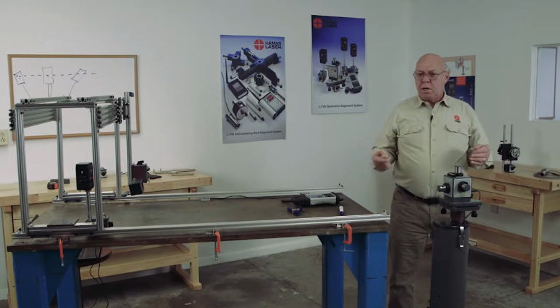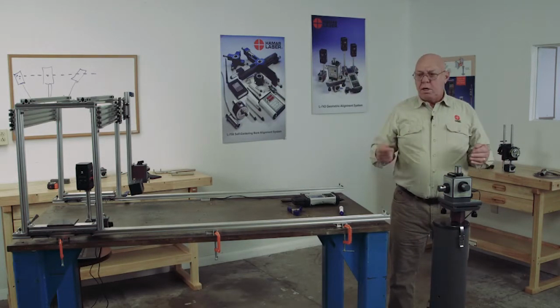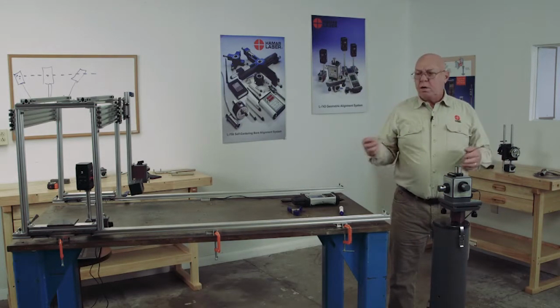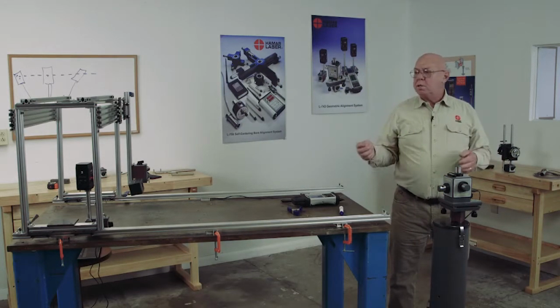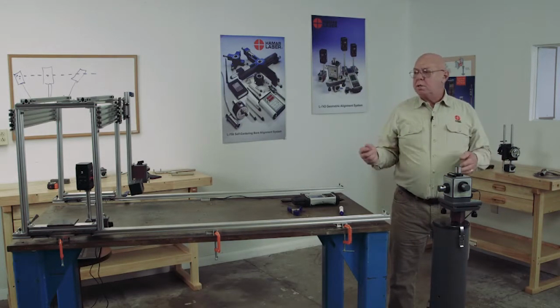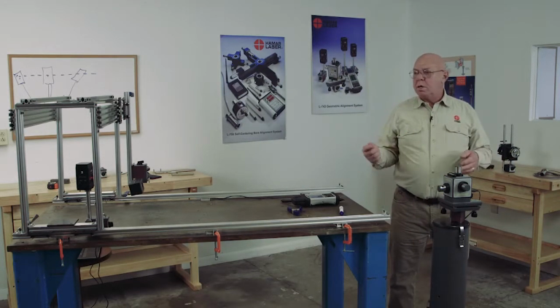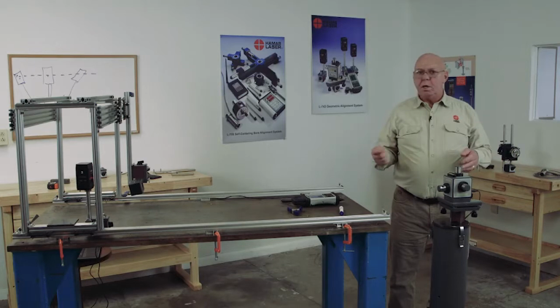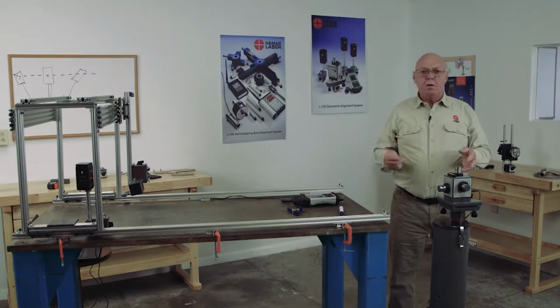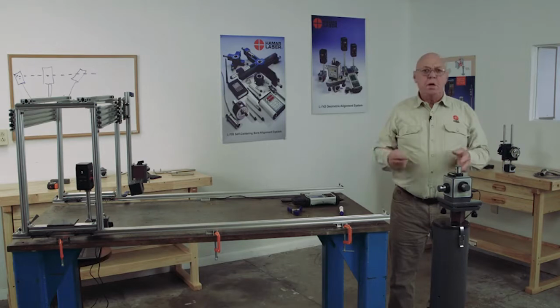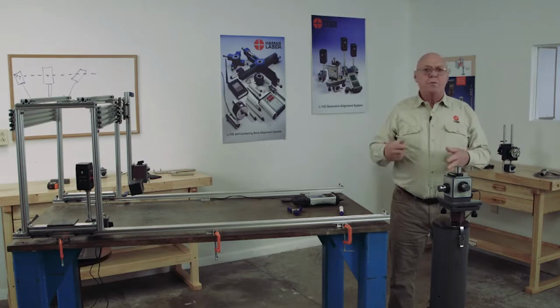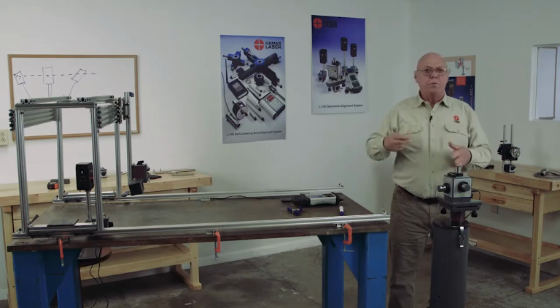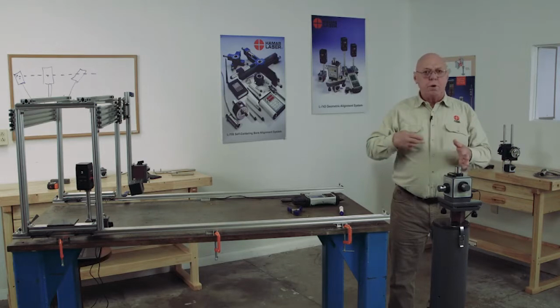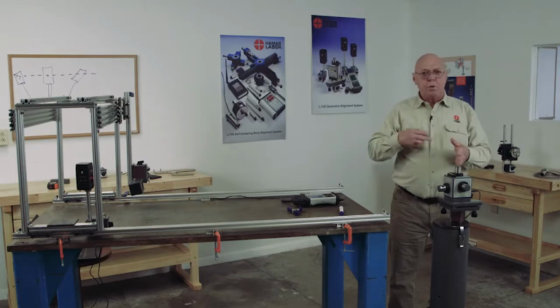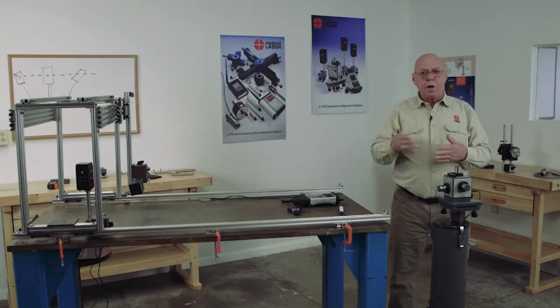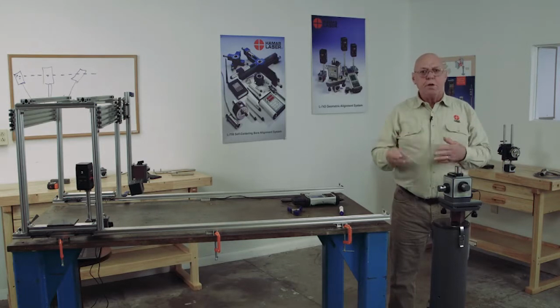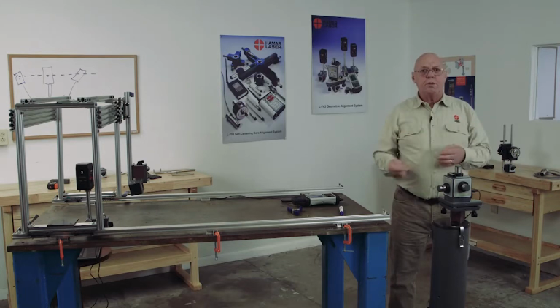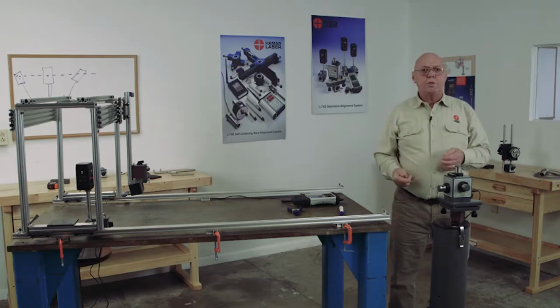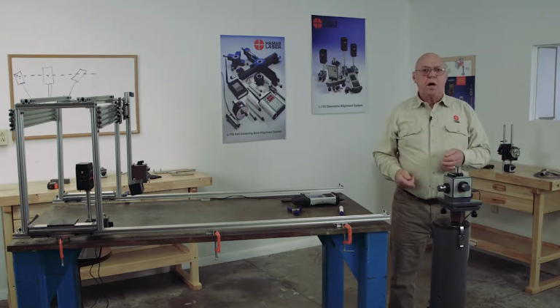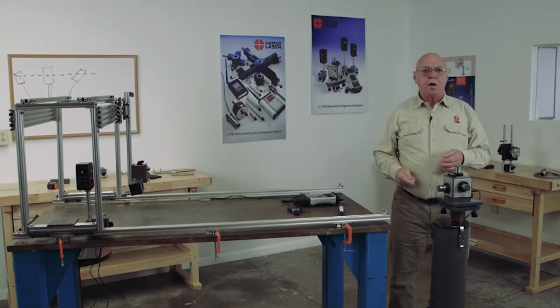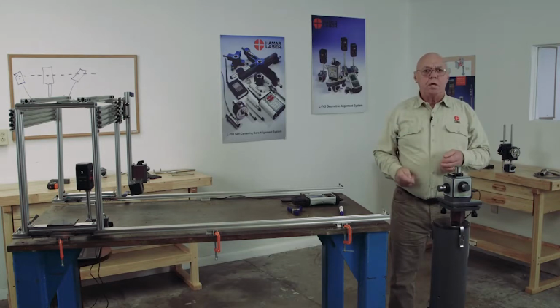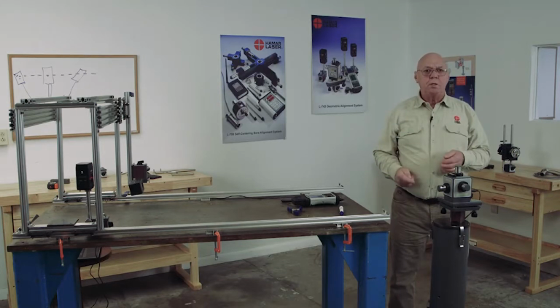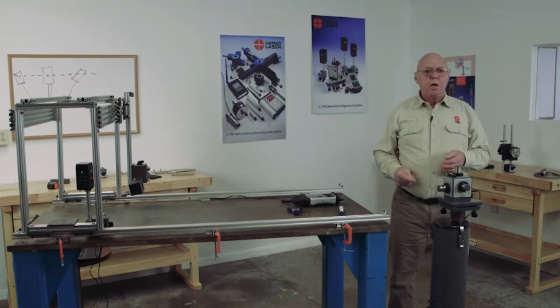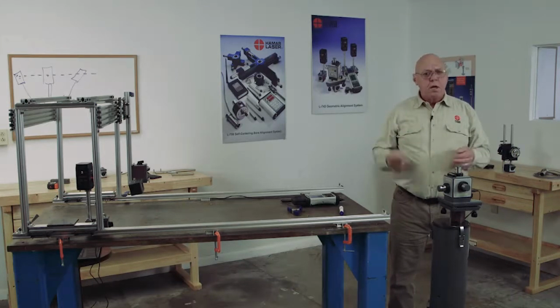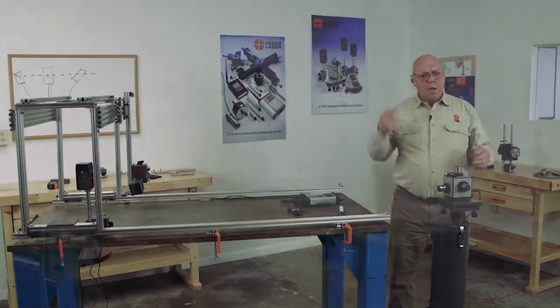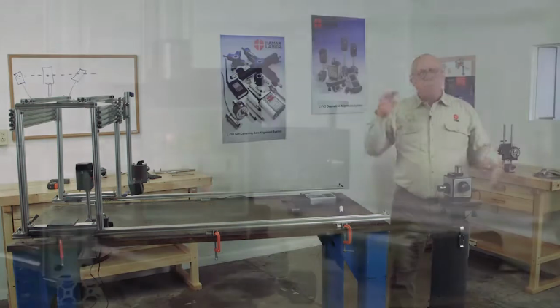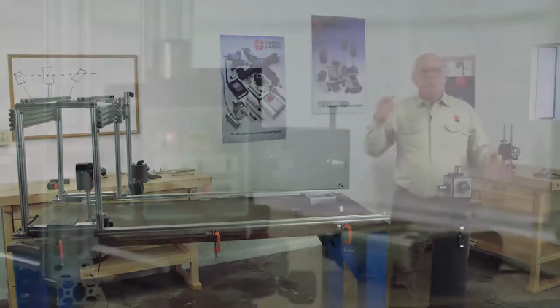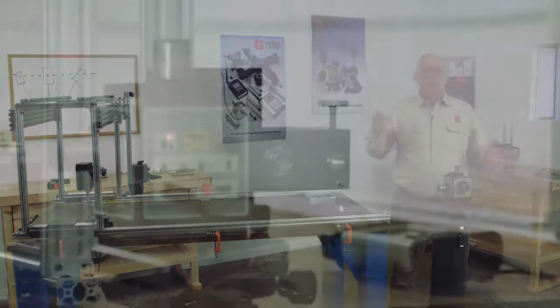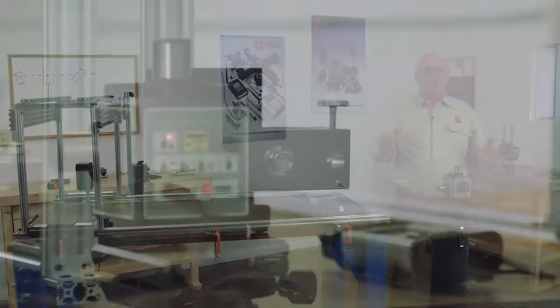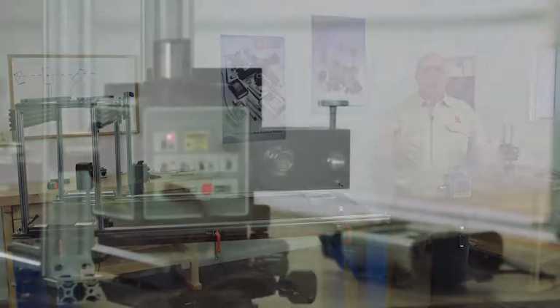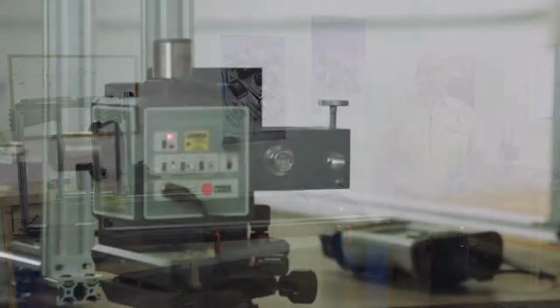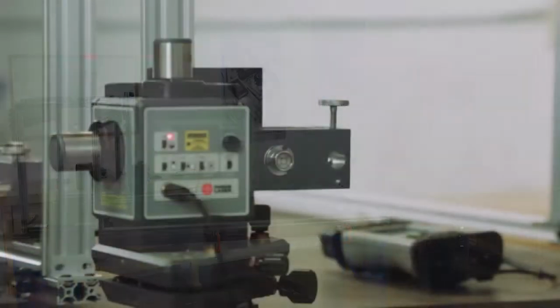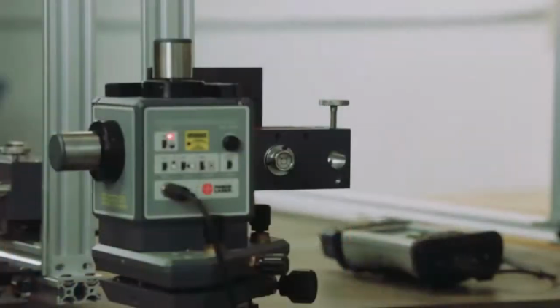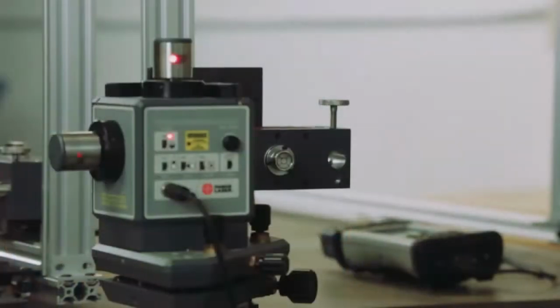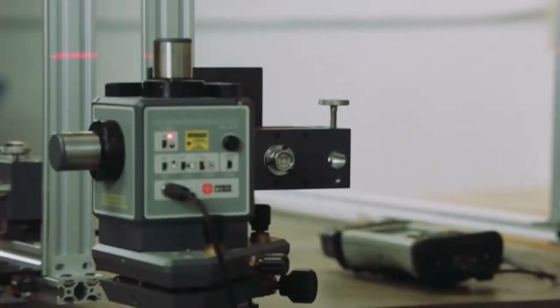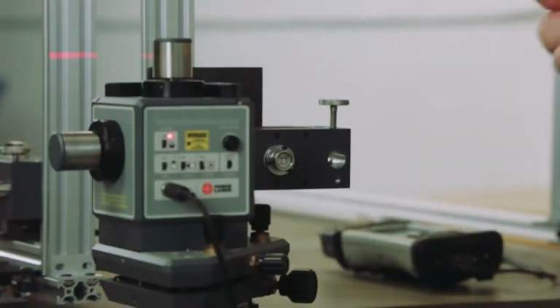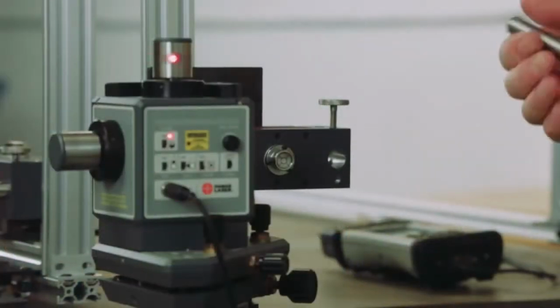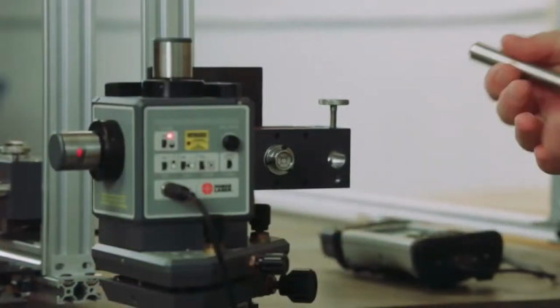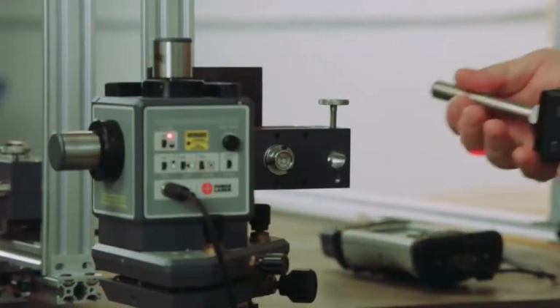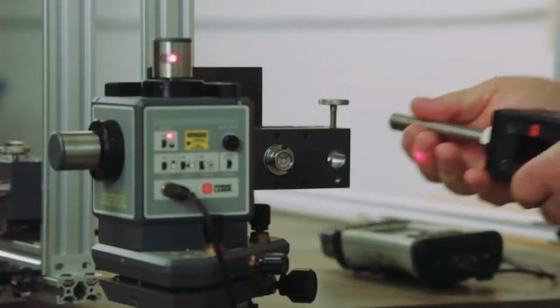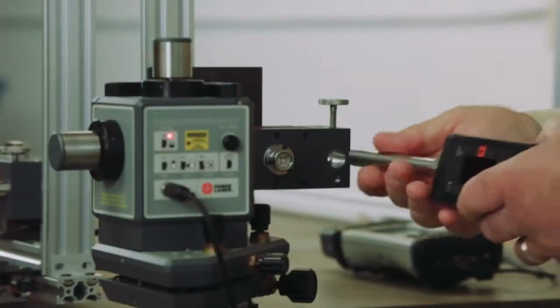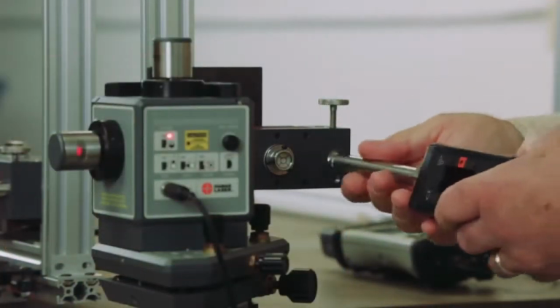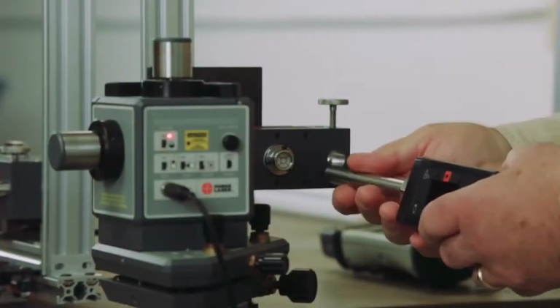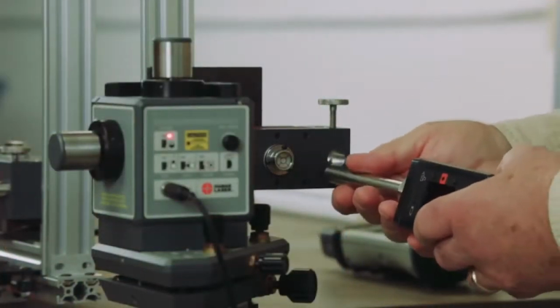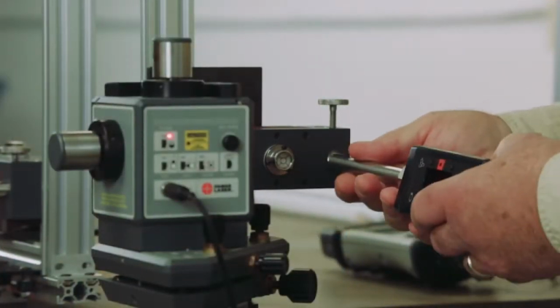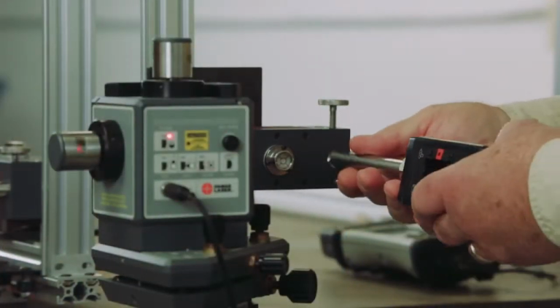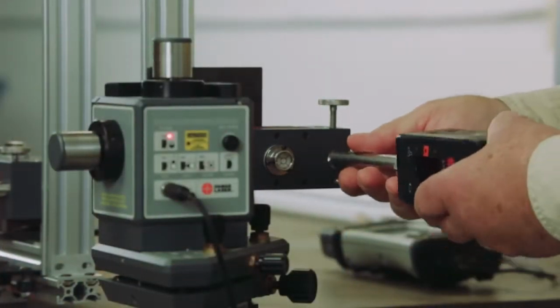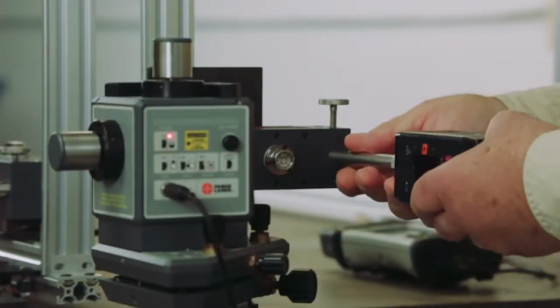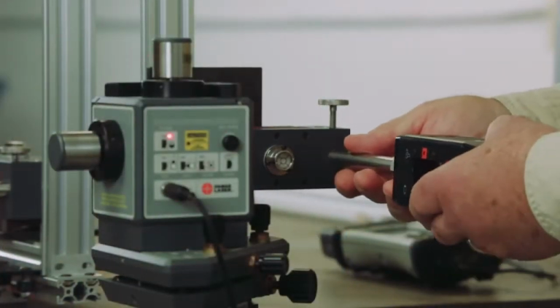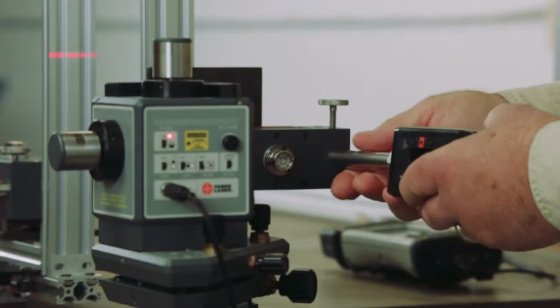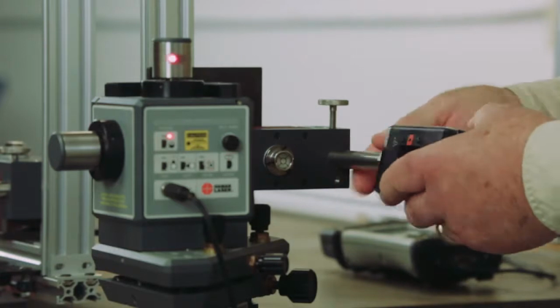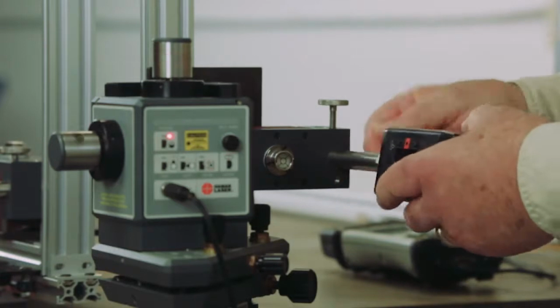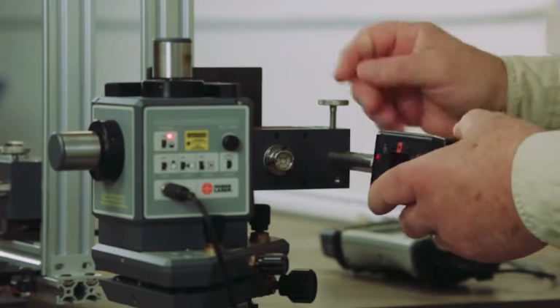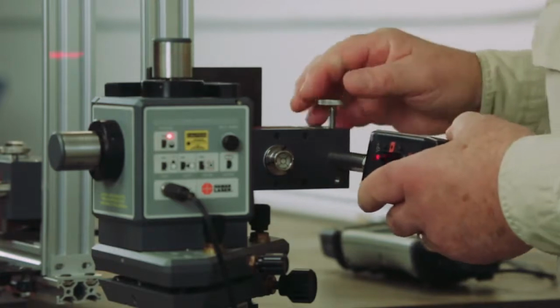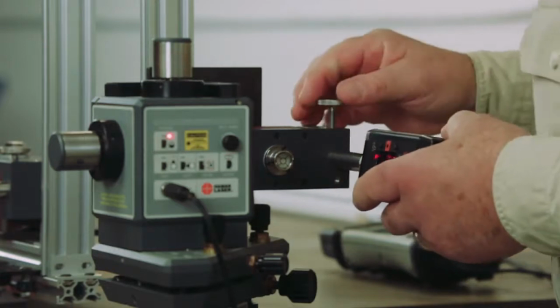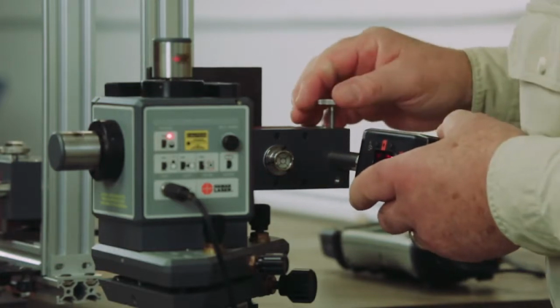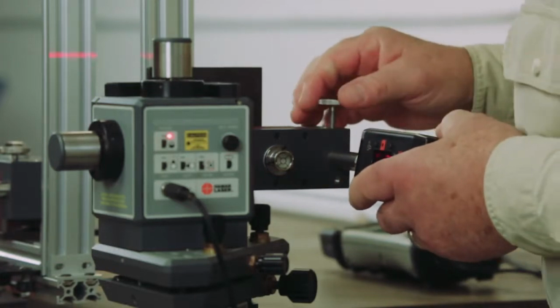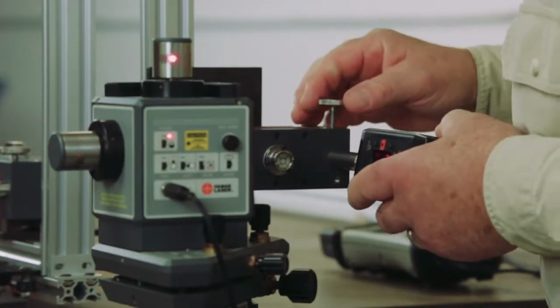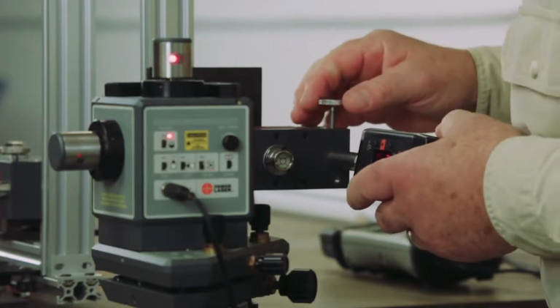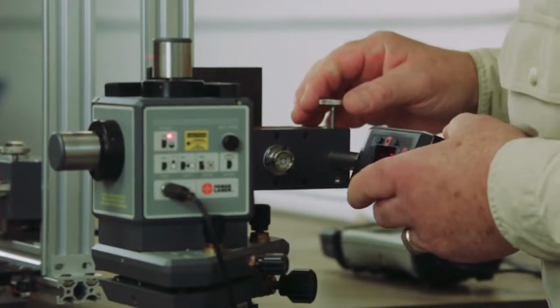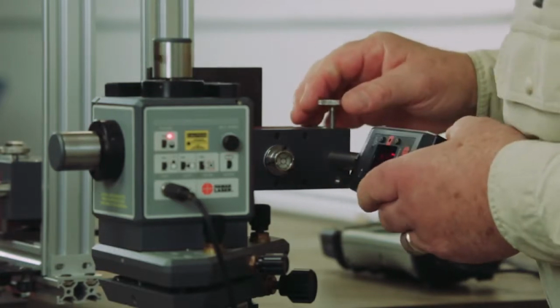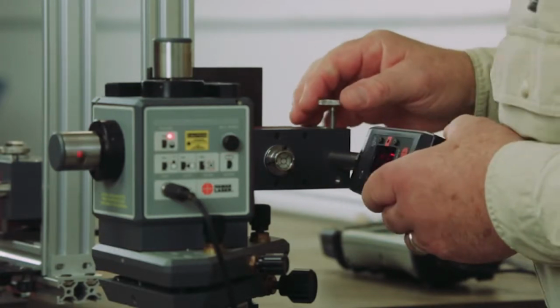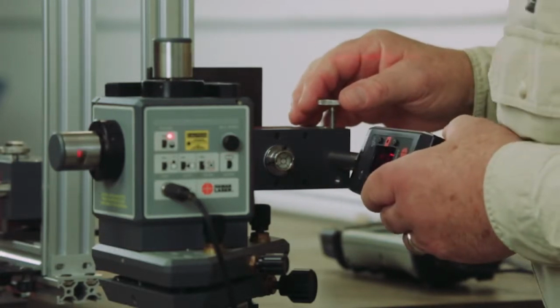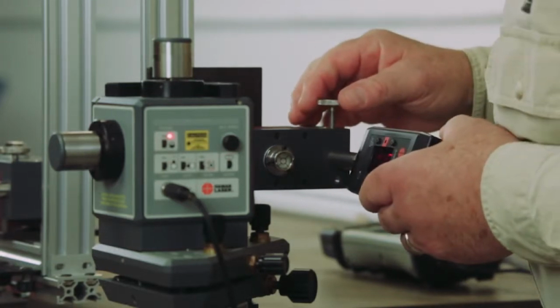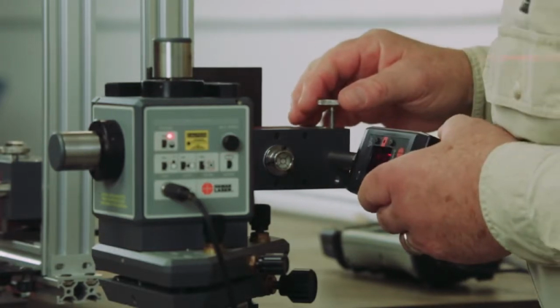But that in a nutshell is how we do a gantry — how we set it up and make all the squareness checks. You can see you have to rearrange your targets and use a little bit of imagination. That includes the gantry setup.